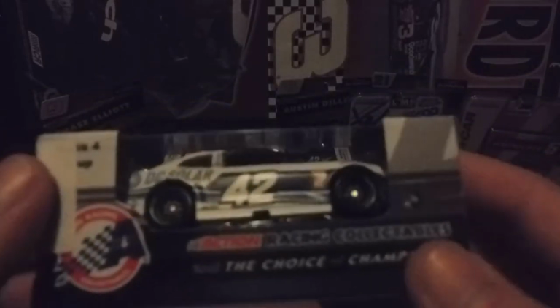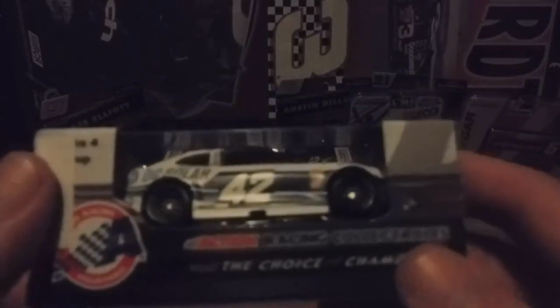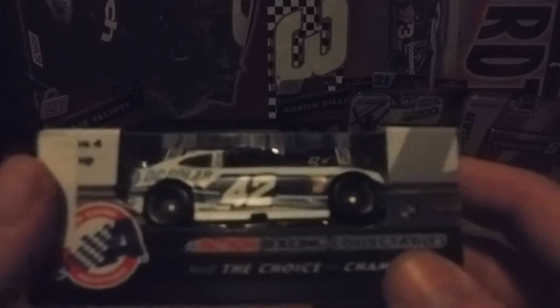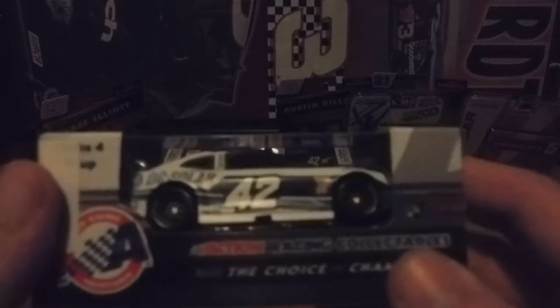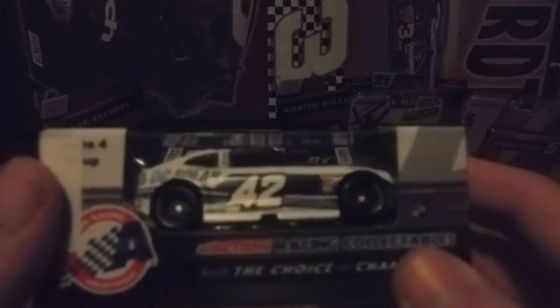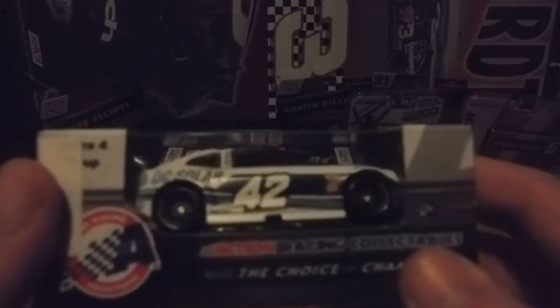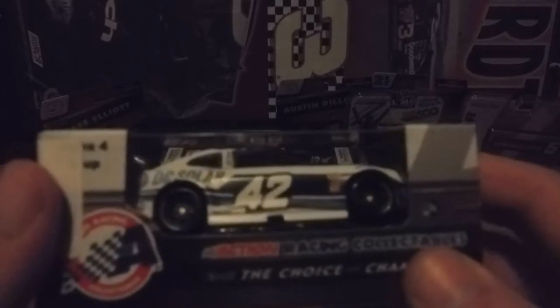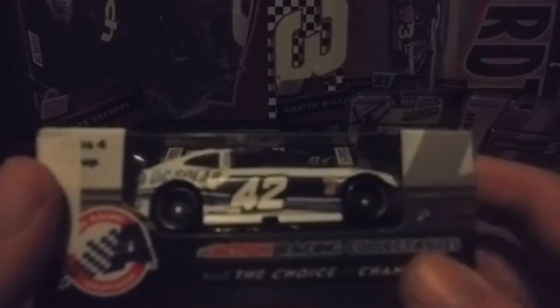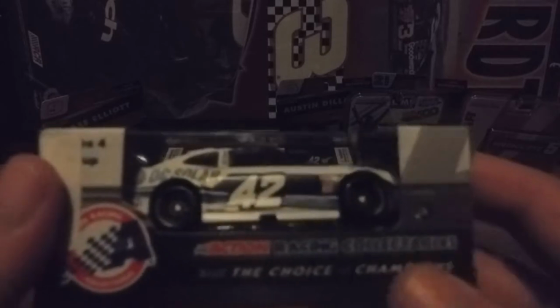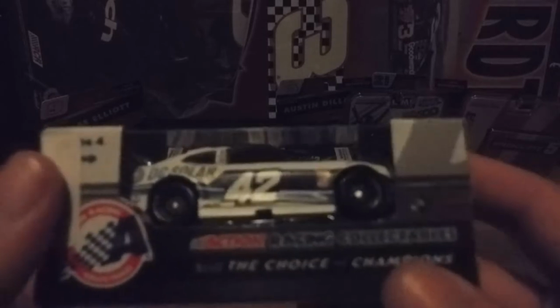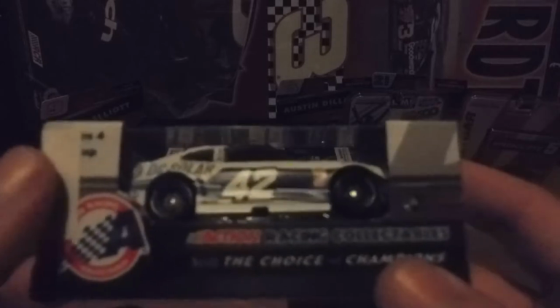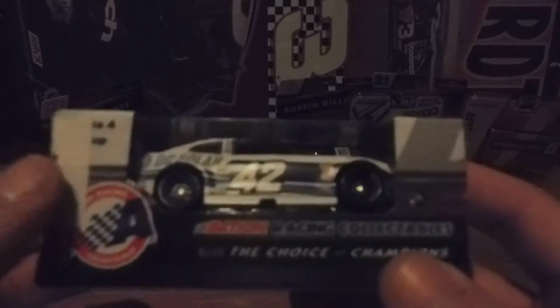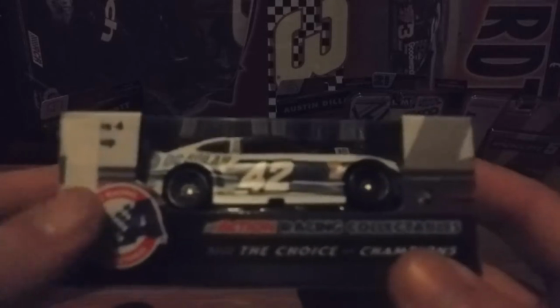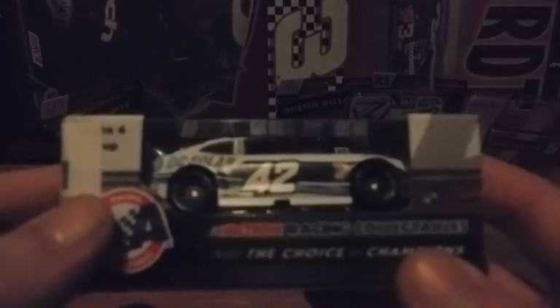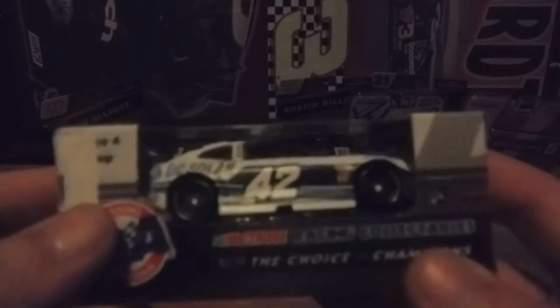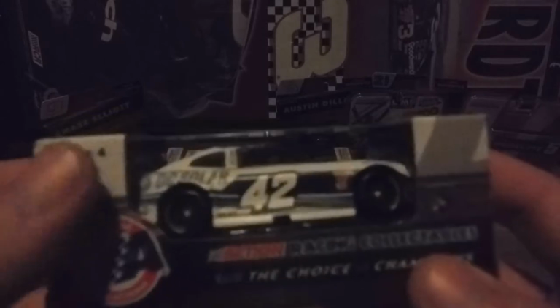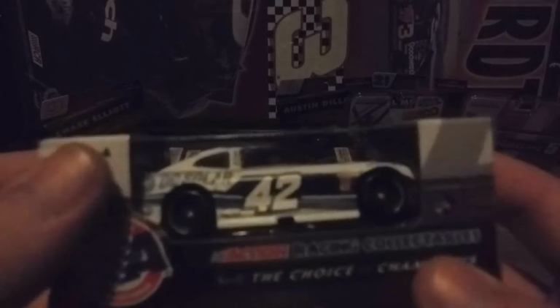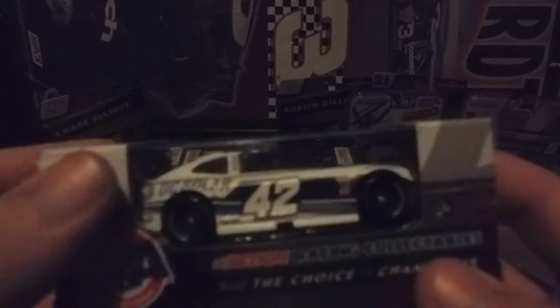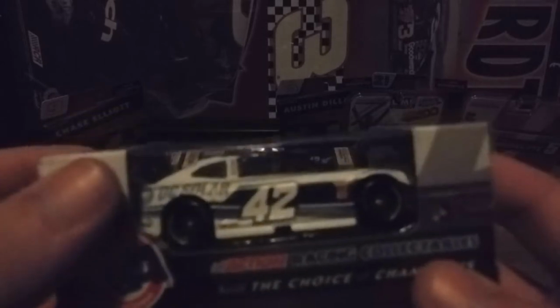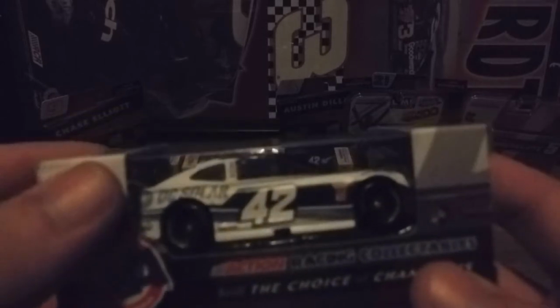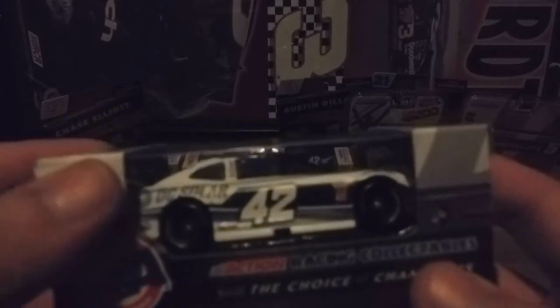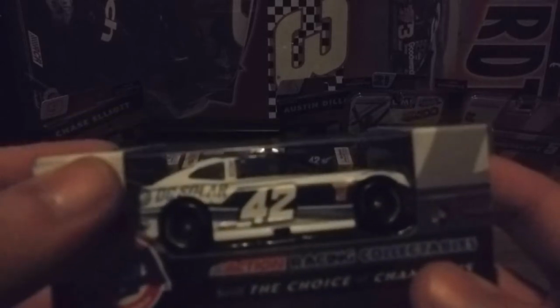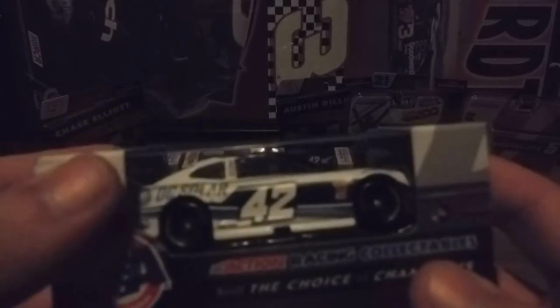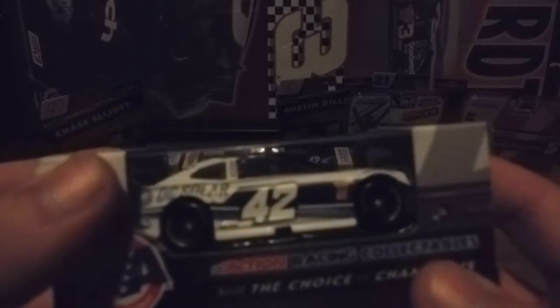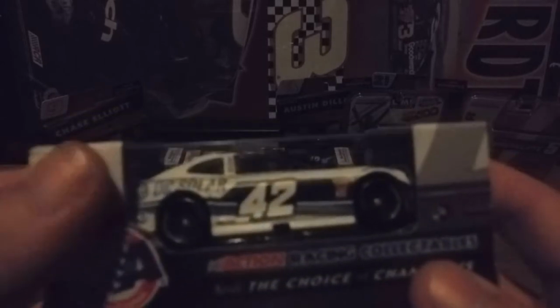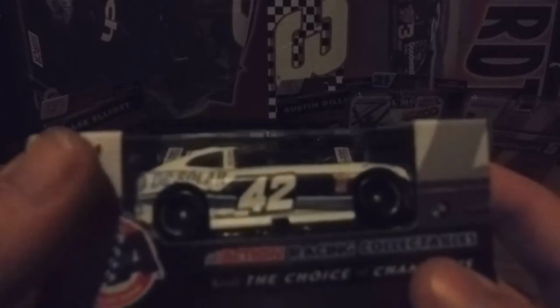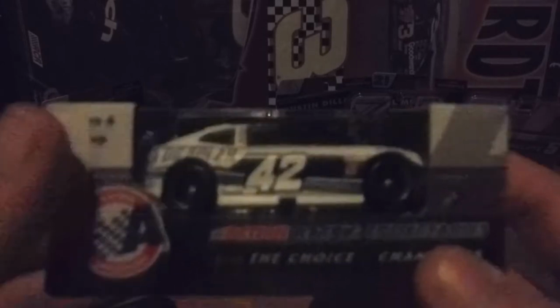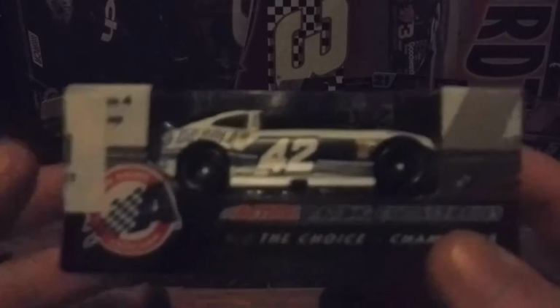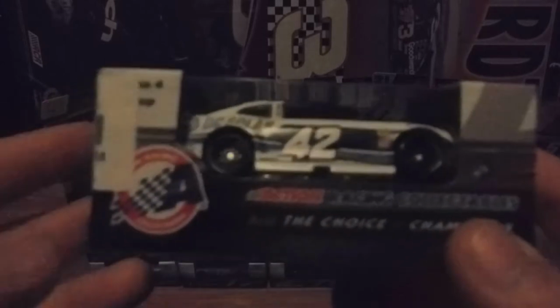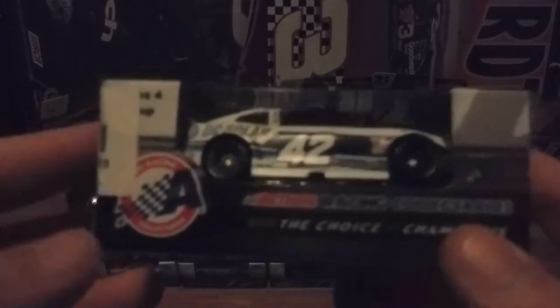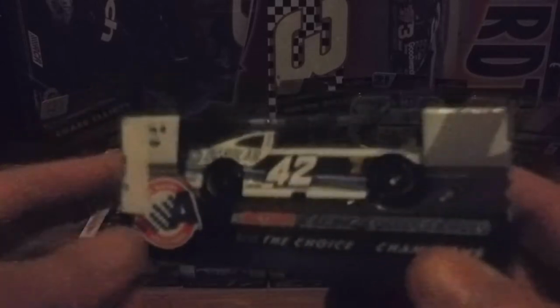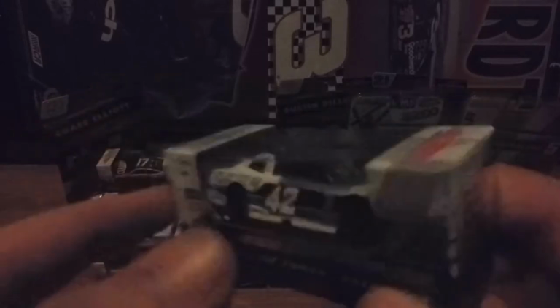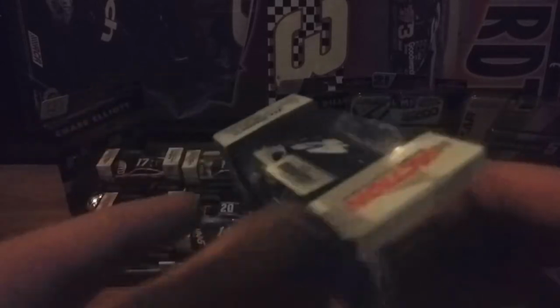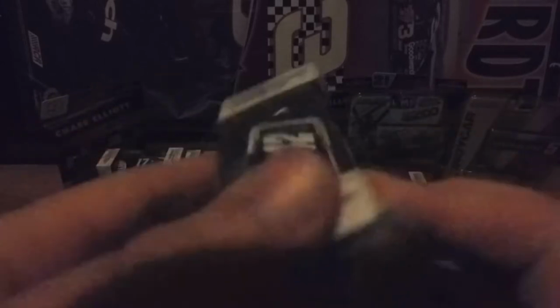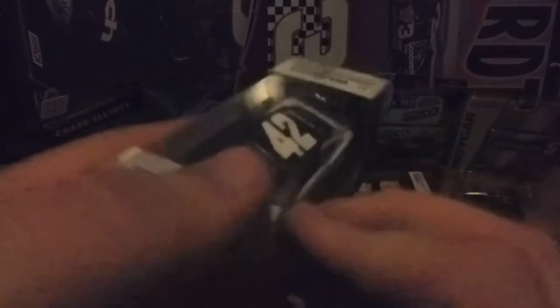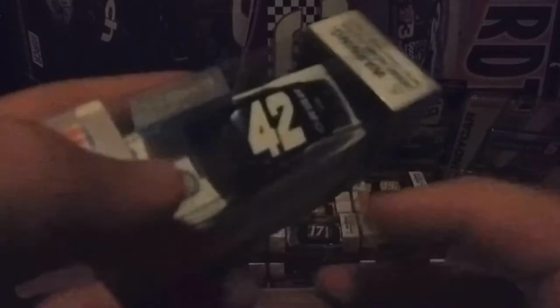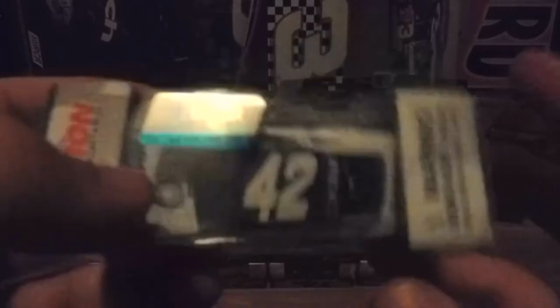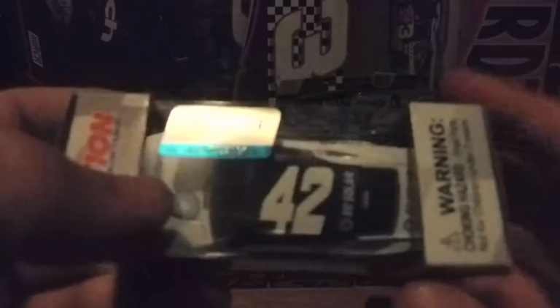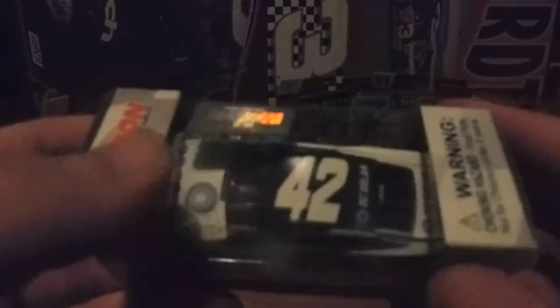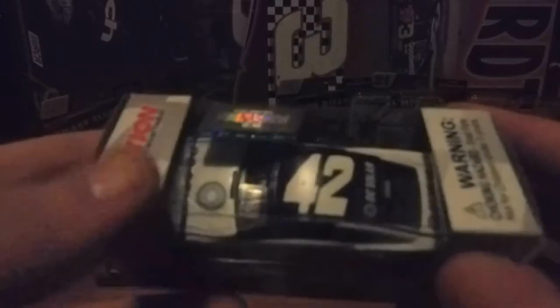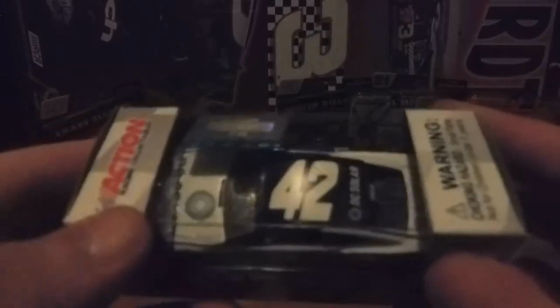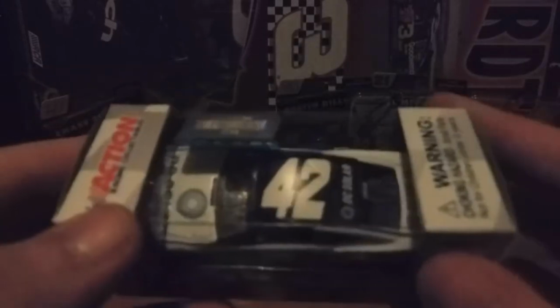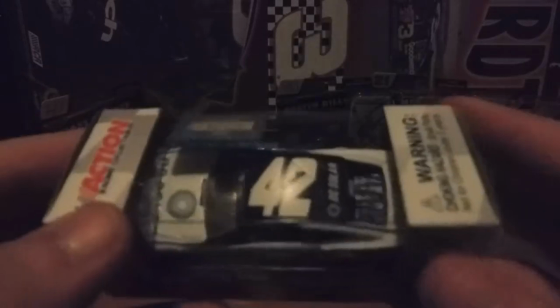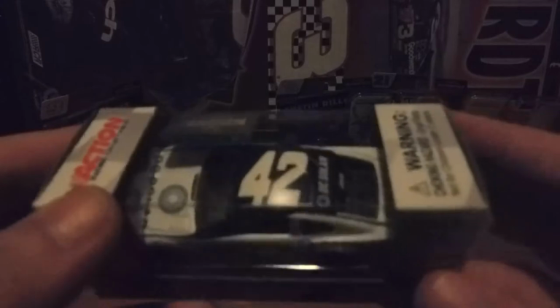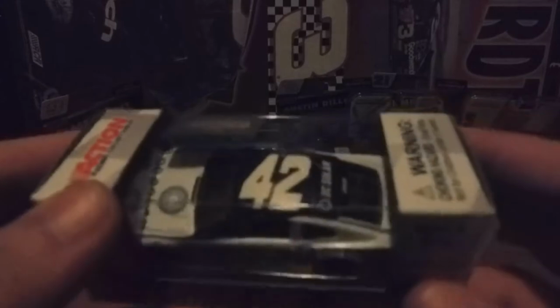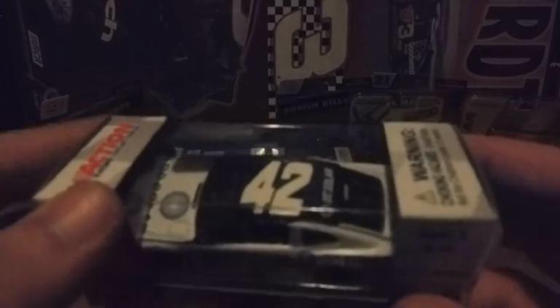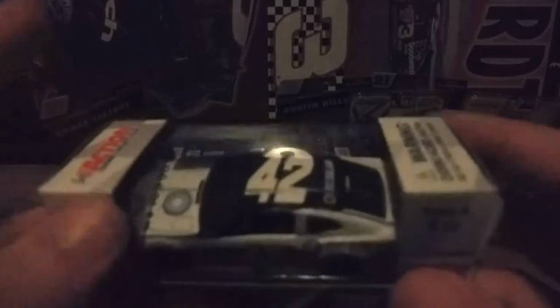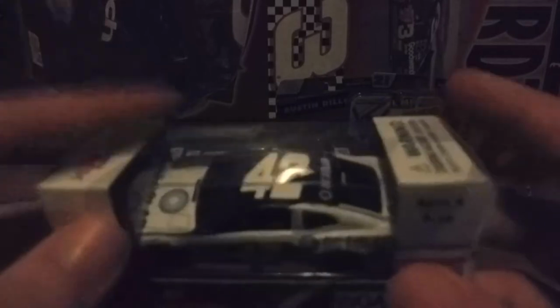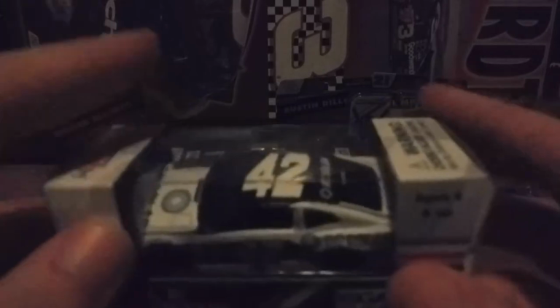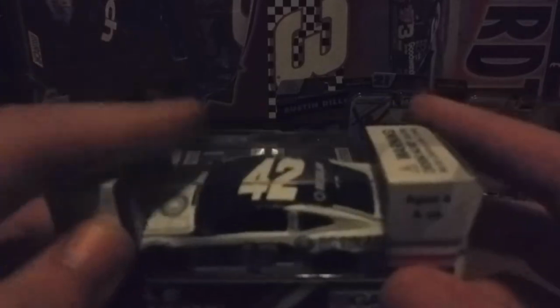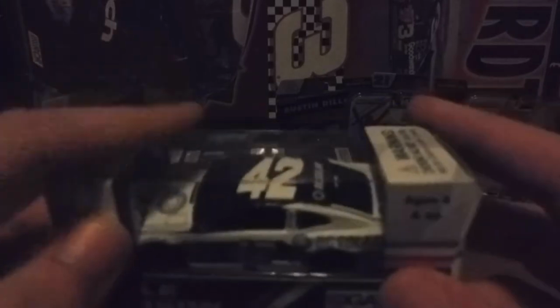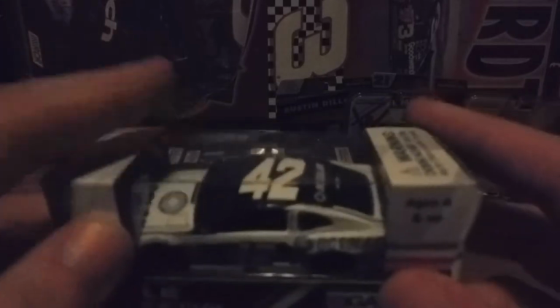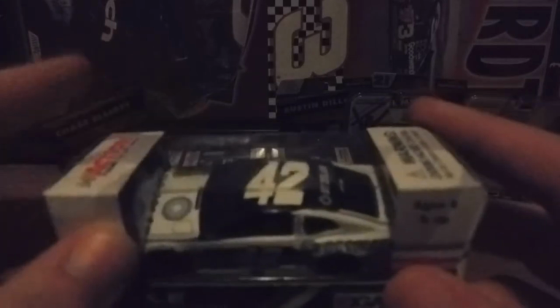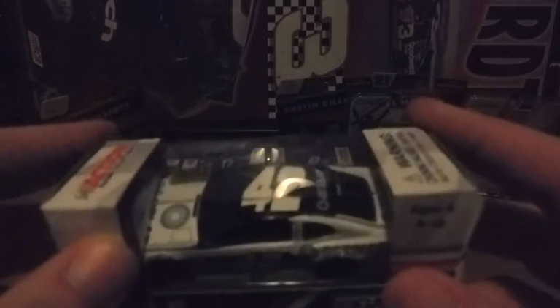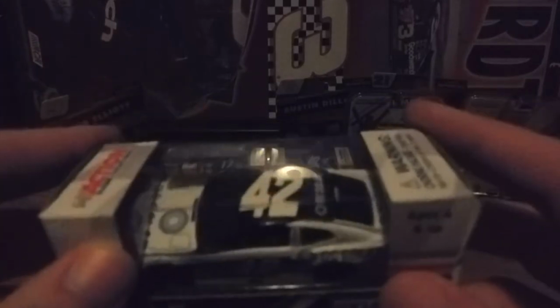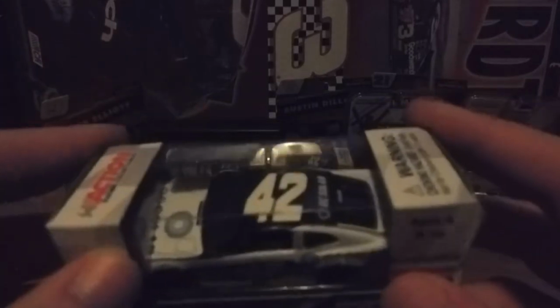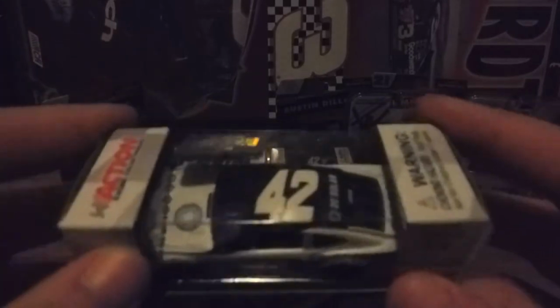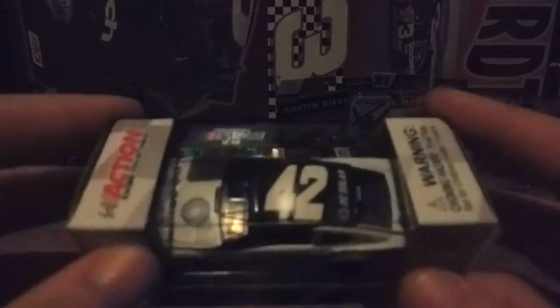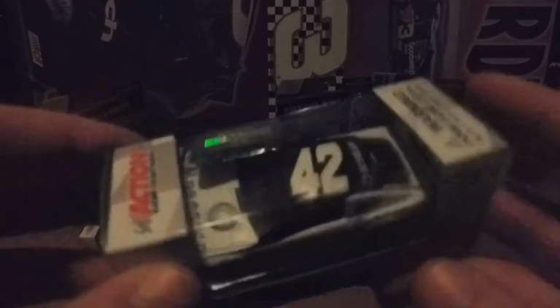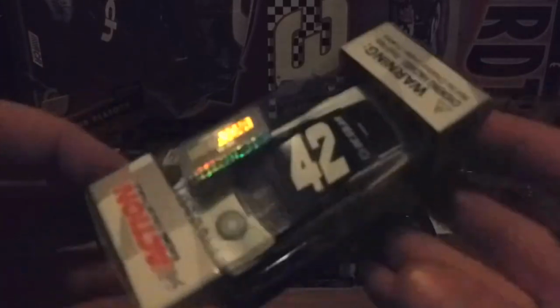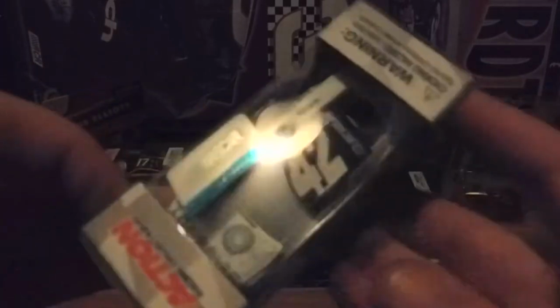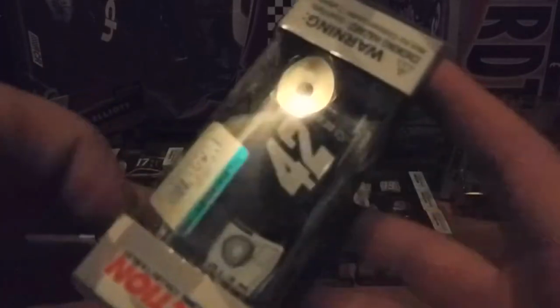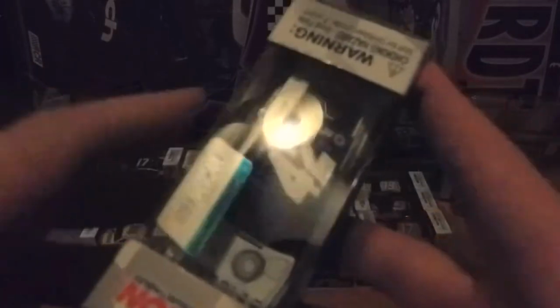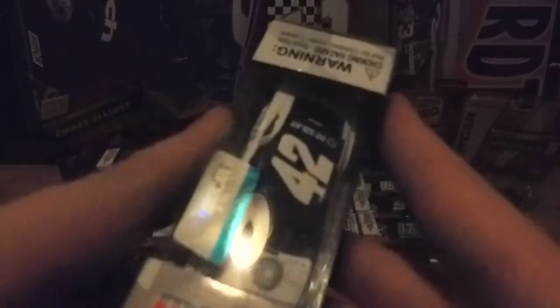It's his DC Solar 42 Chevrolet Camaro for 2018, and I think this is my favorite Kyle Larson car.